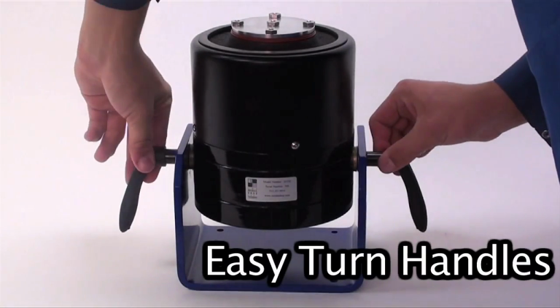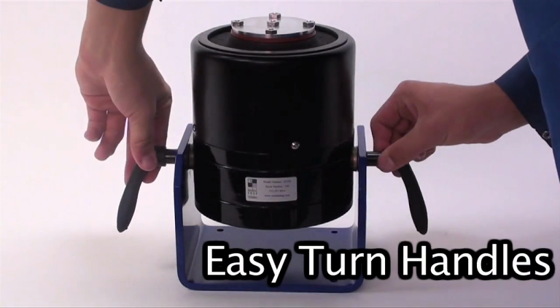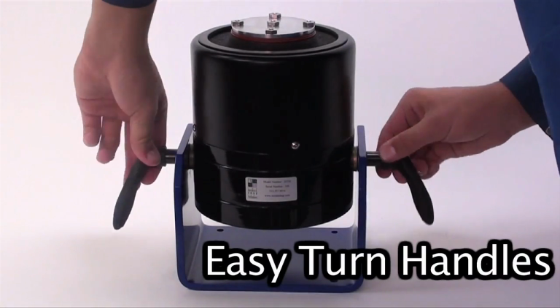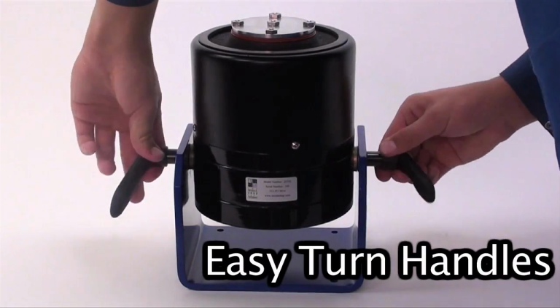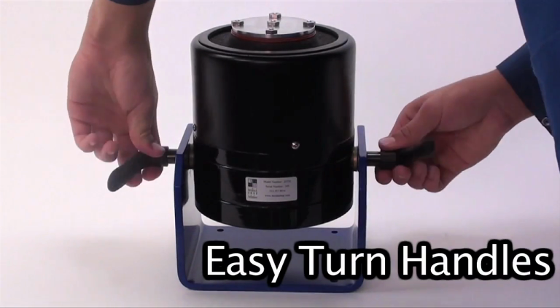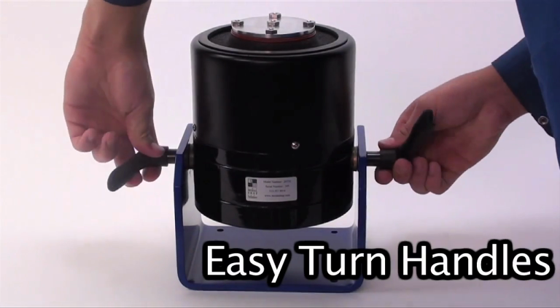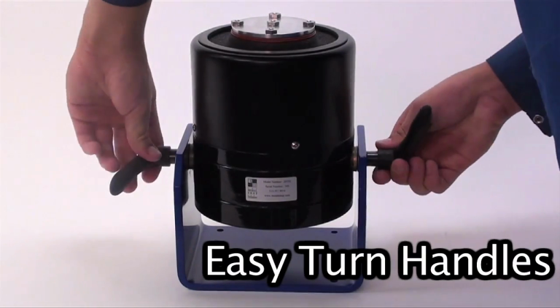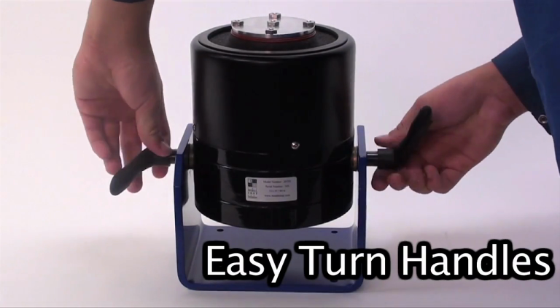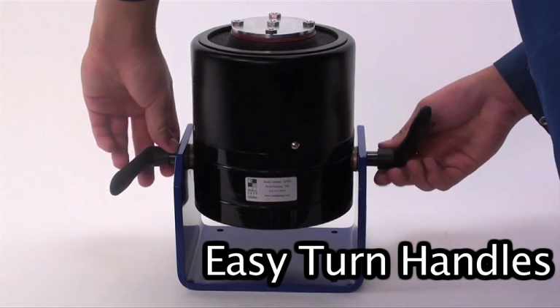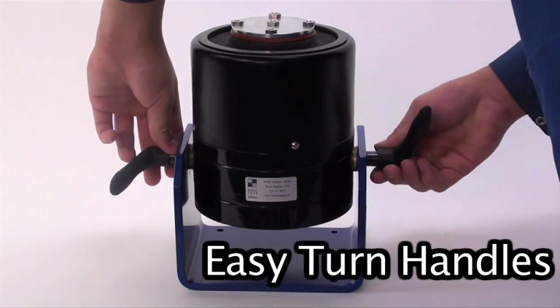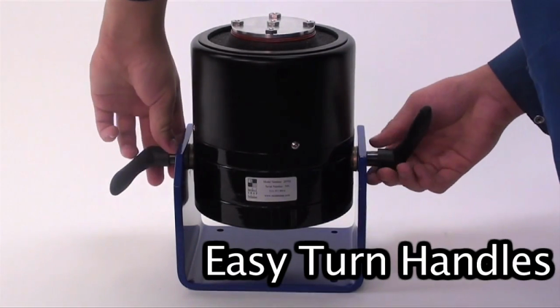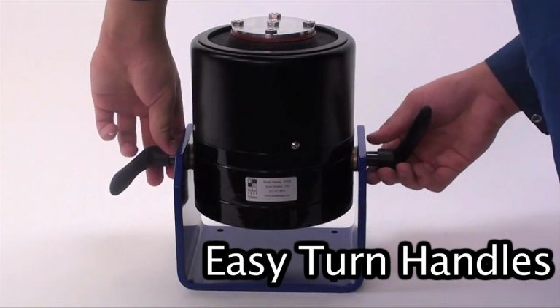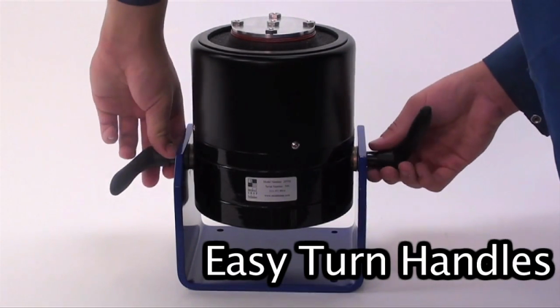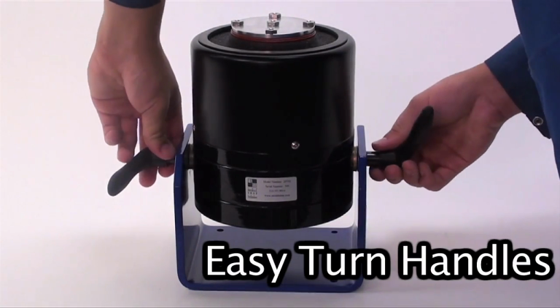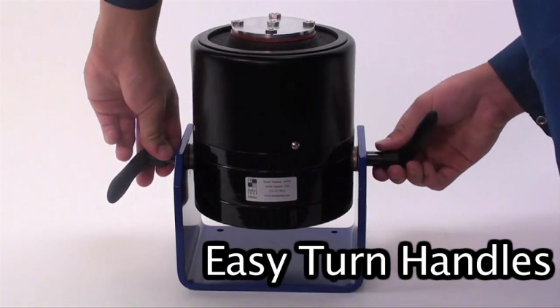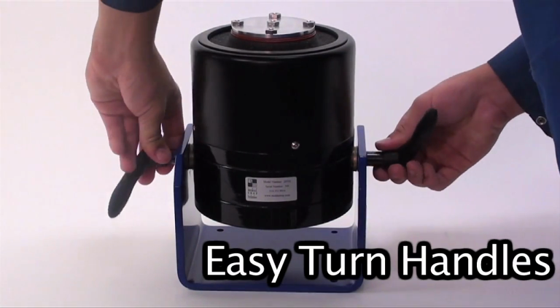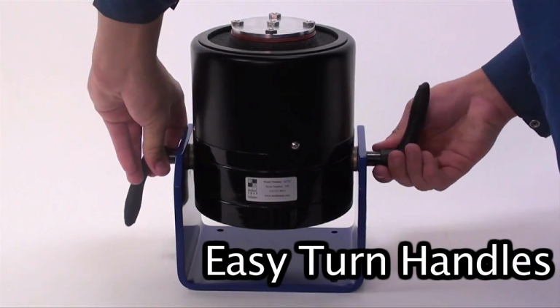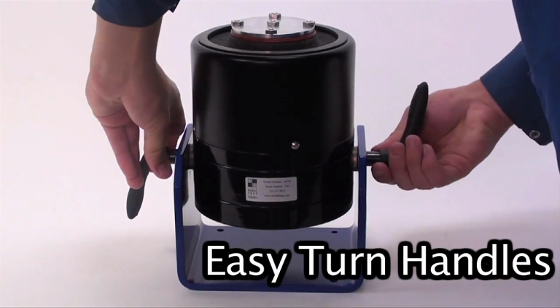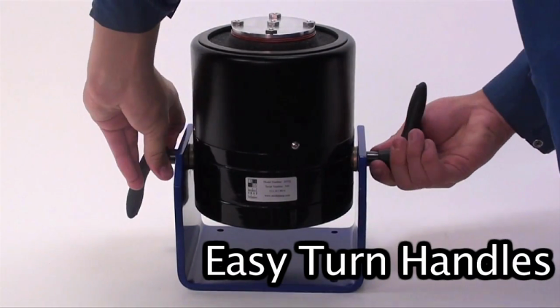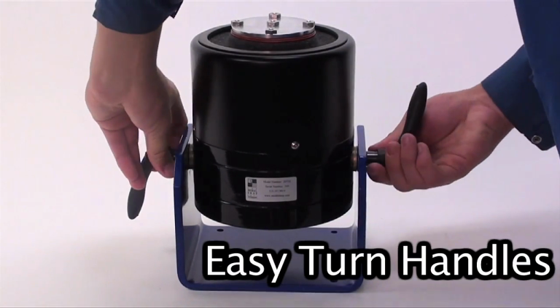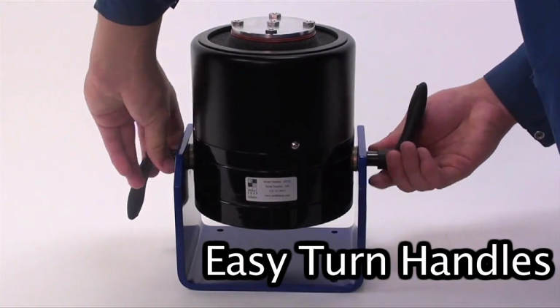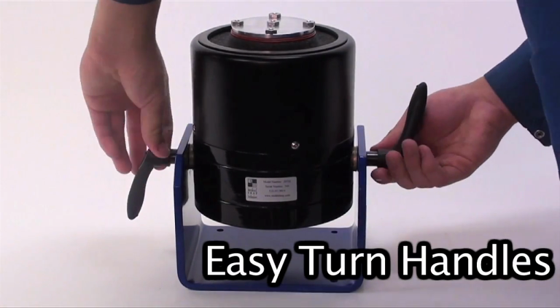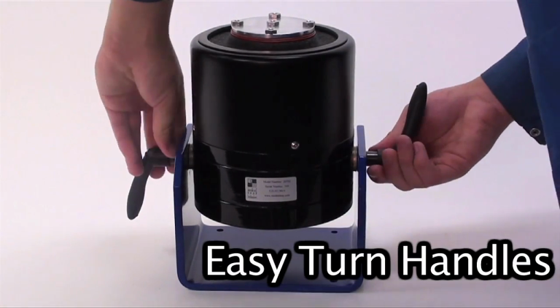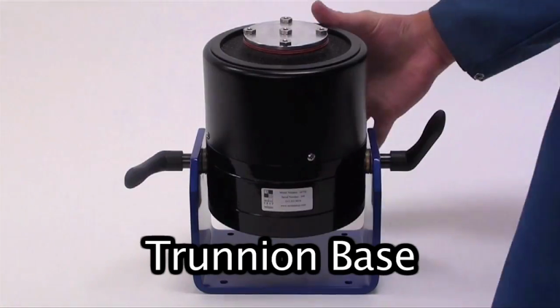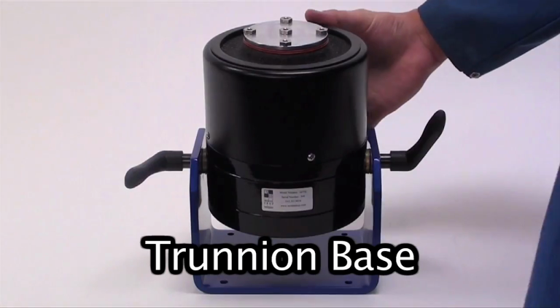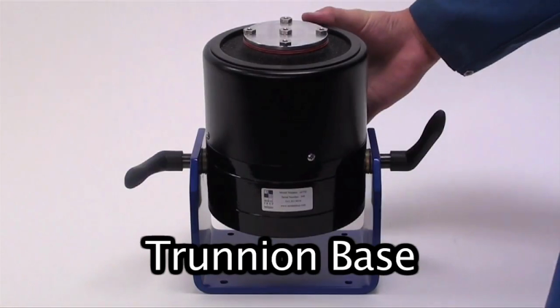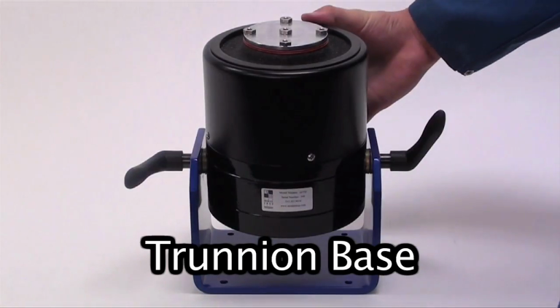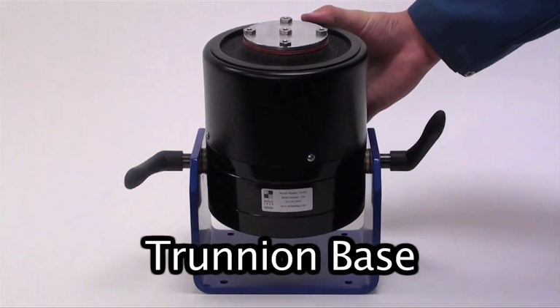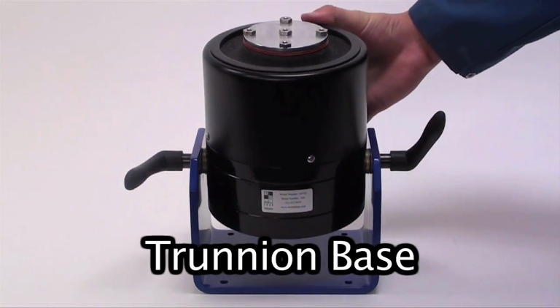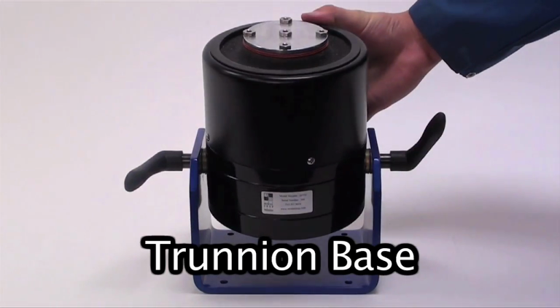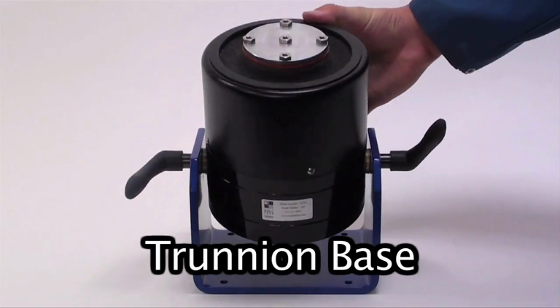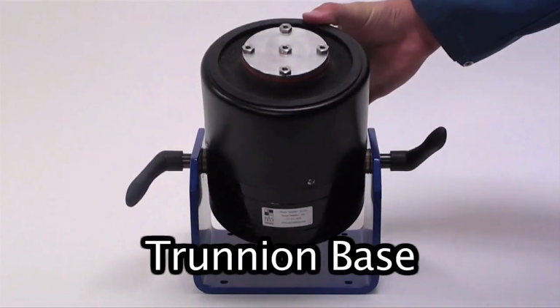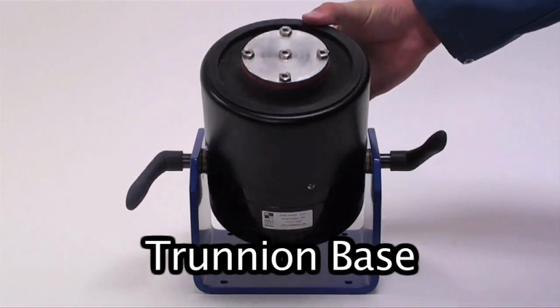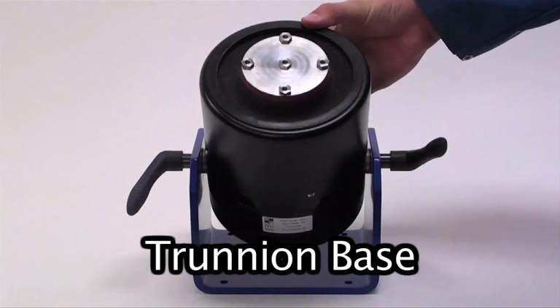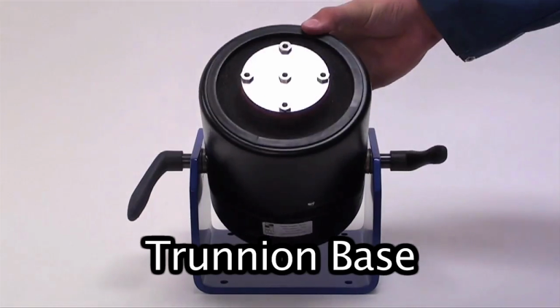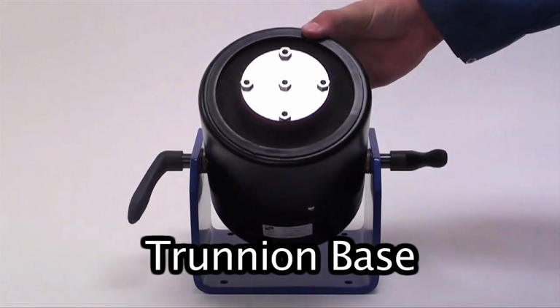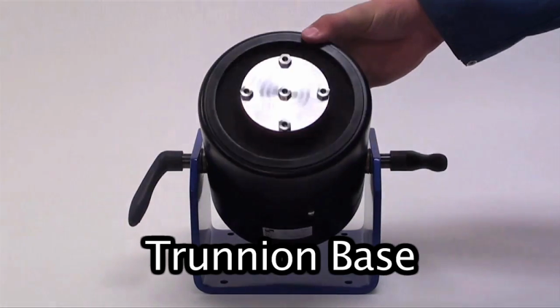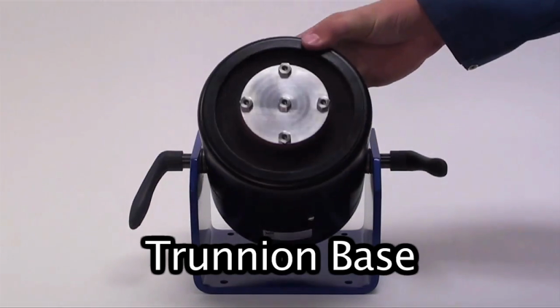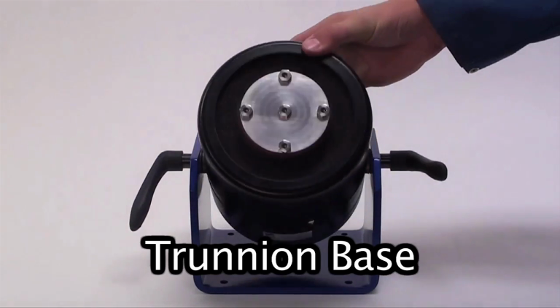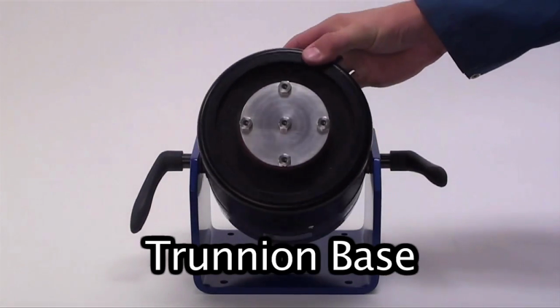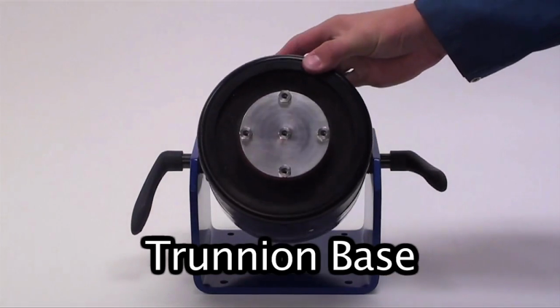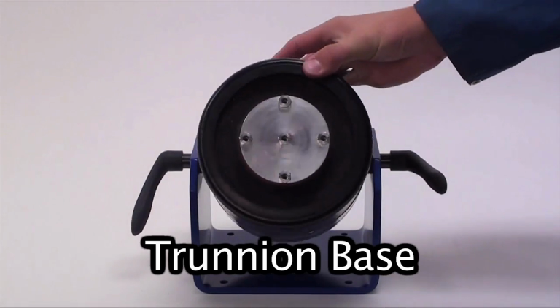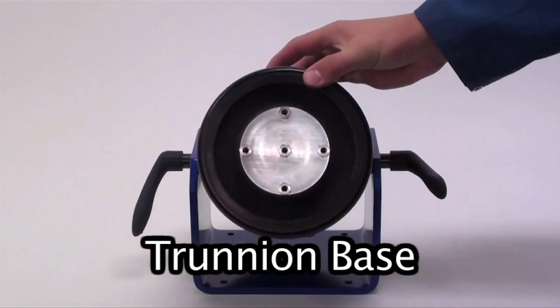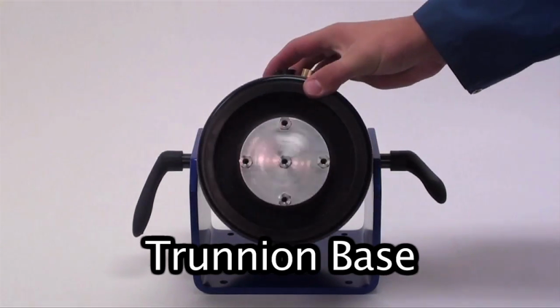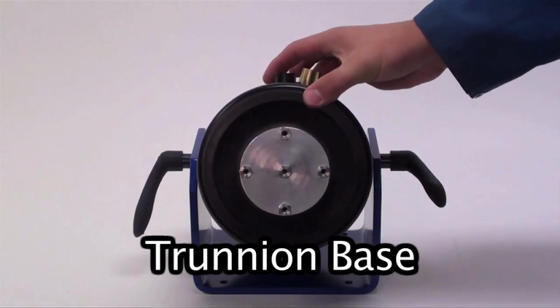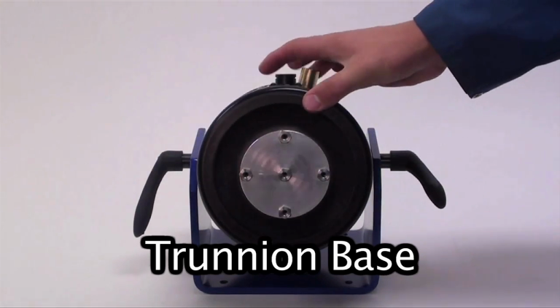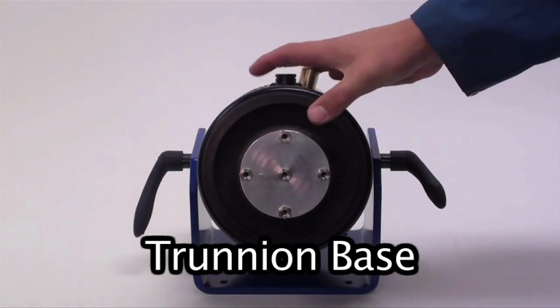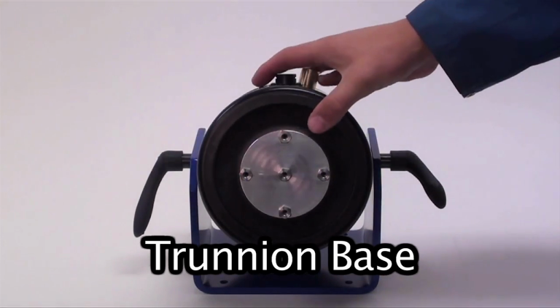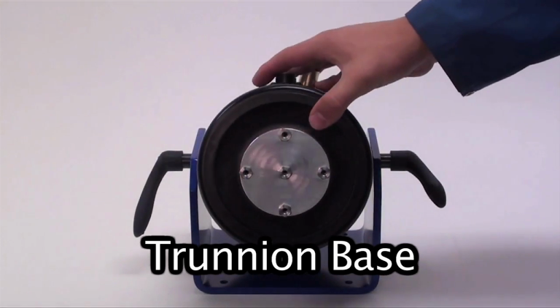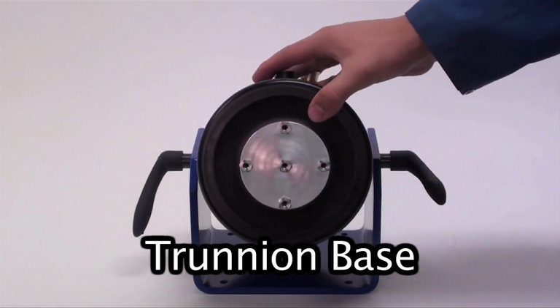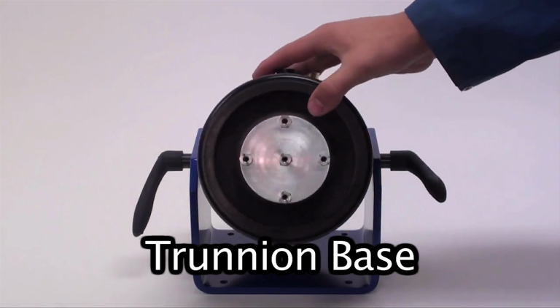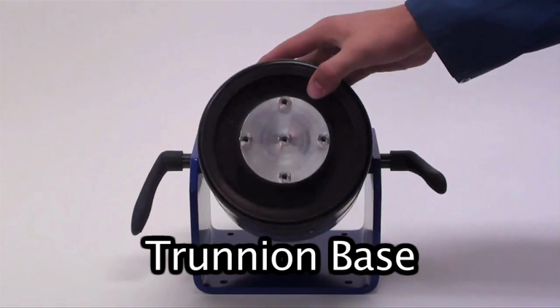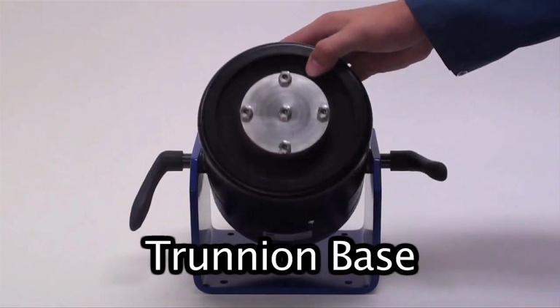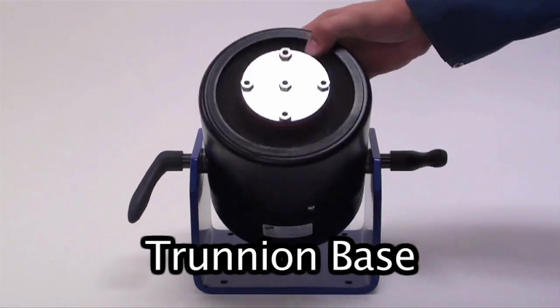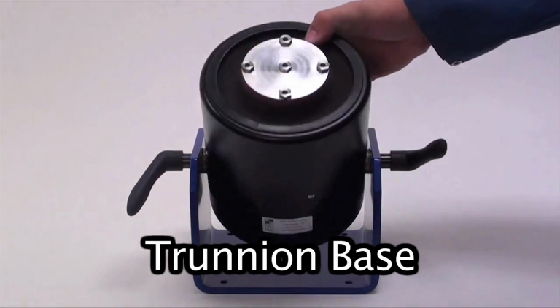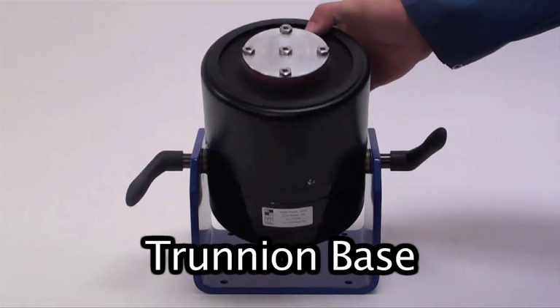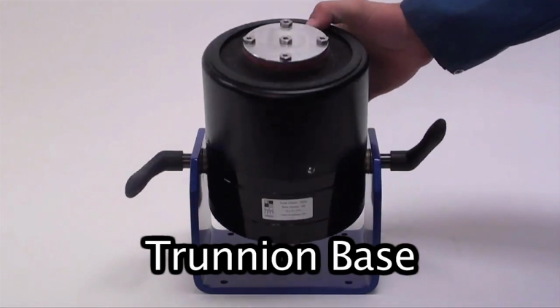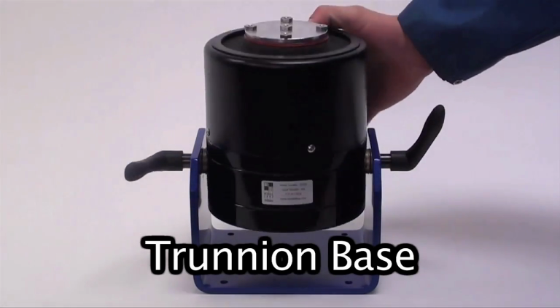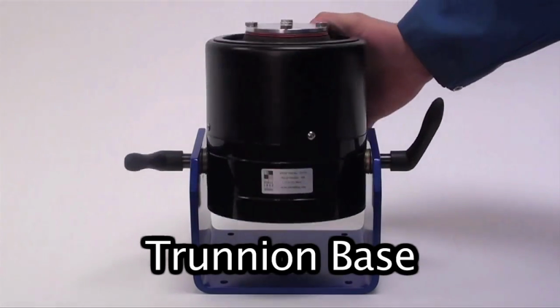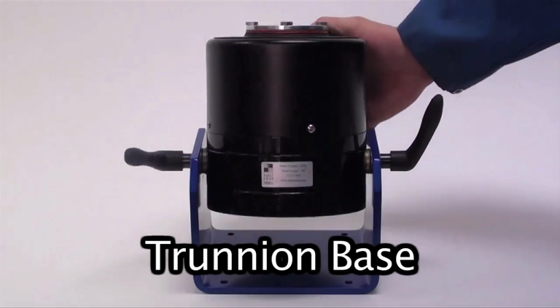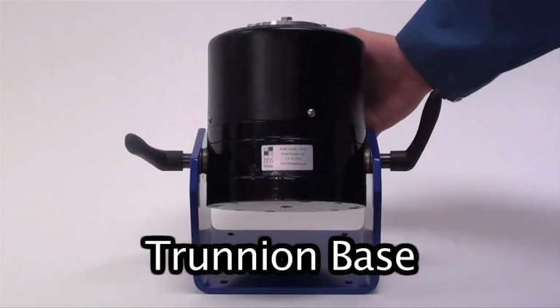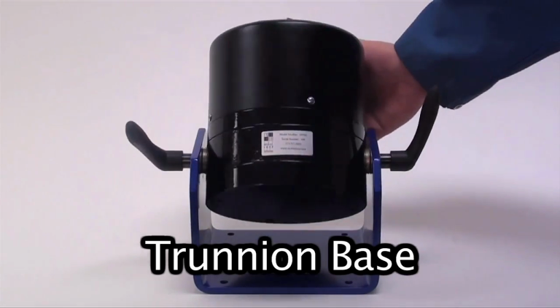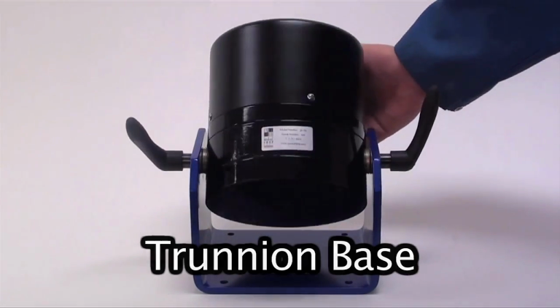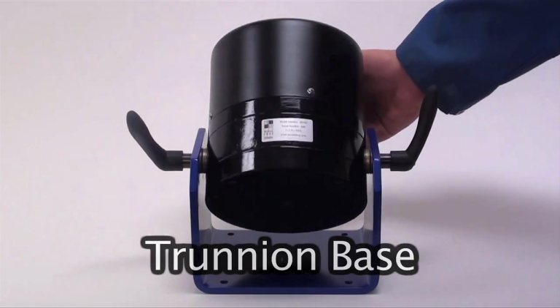The trunnion base with easy-turn handles provides flexibility and full rotation when positioning and aligning the shaker.